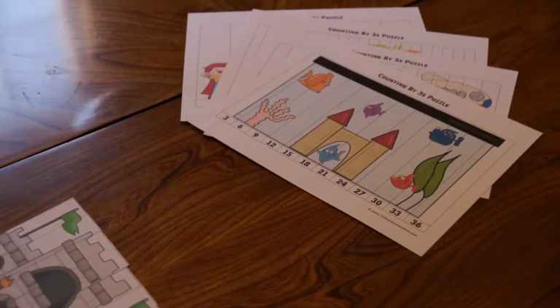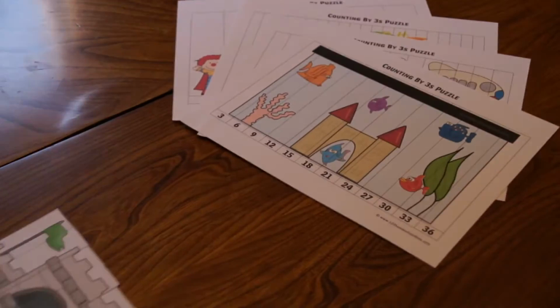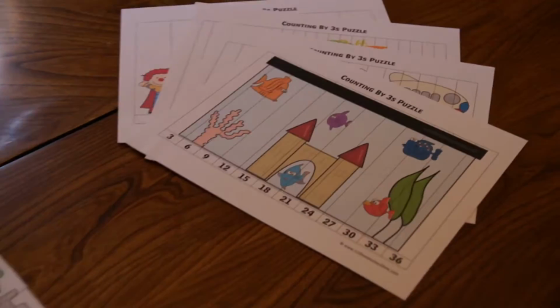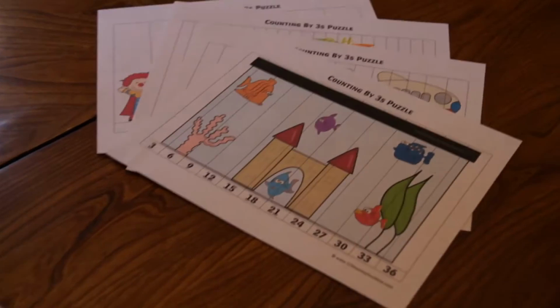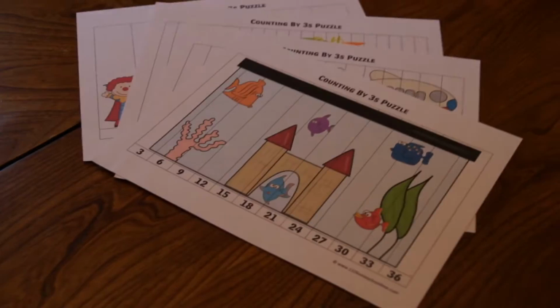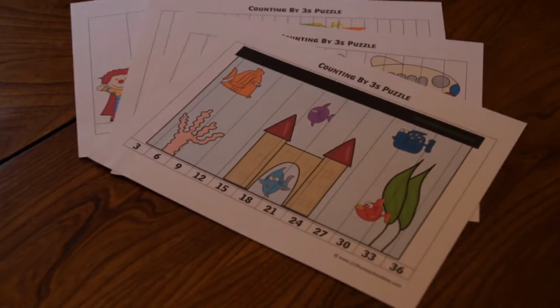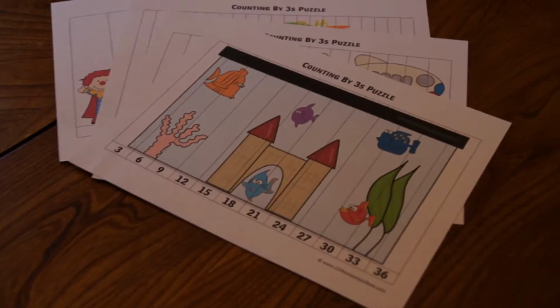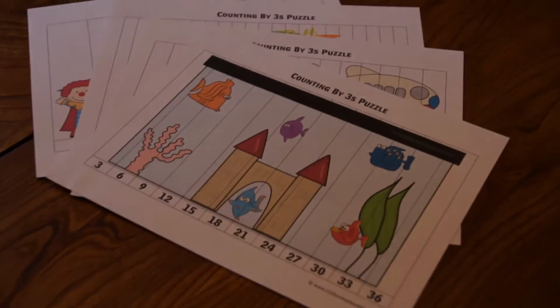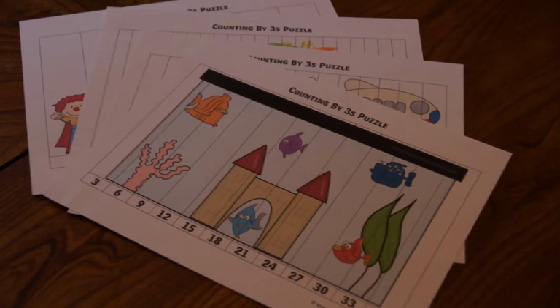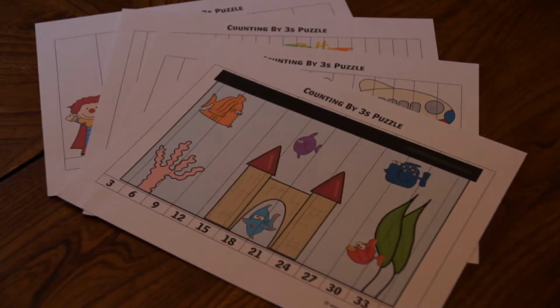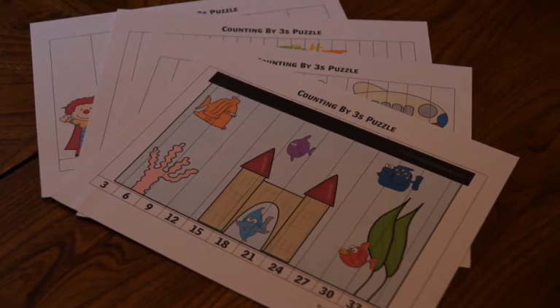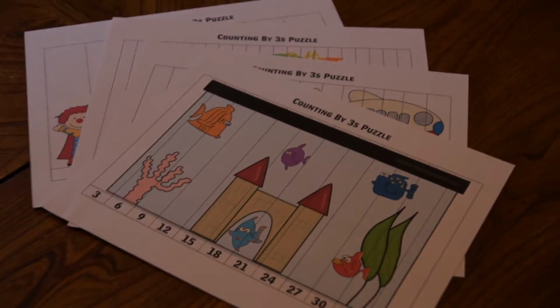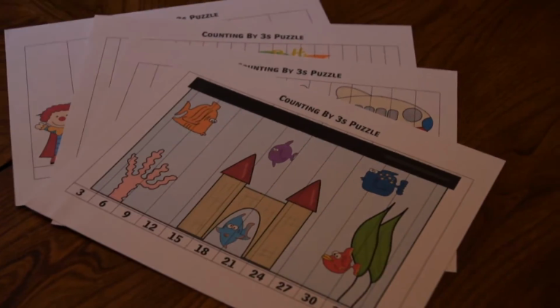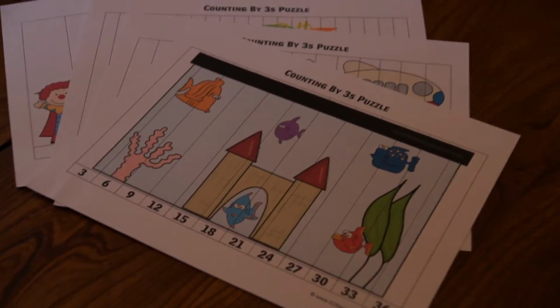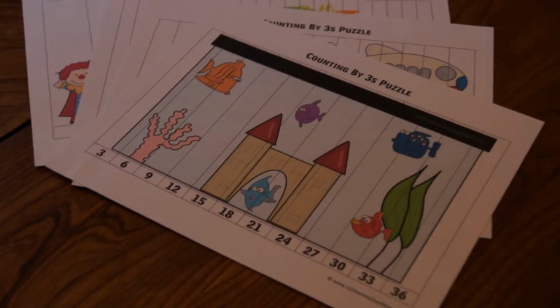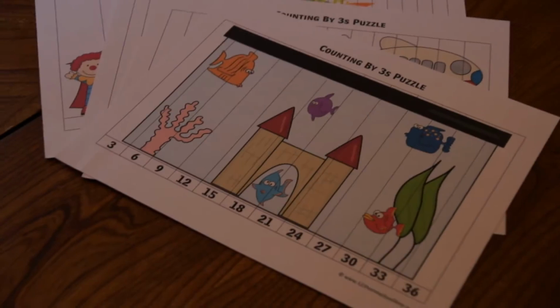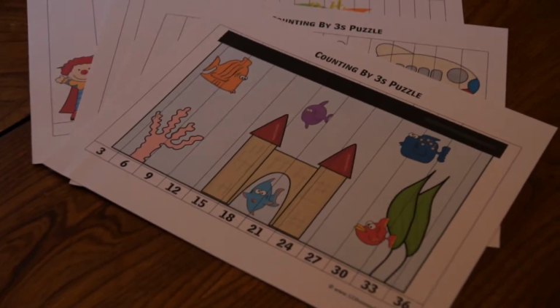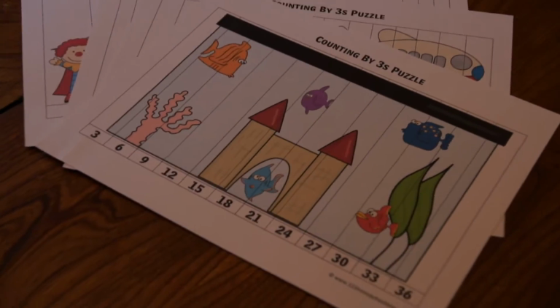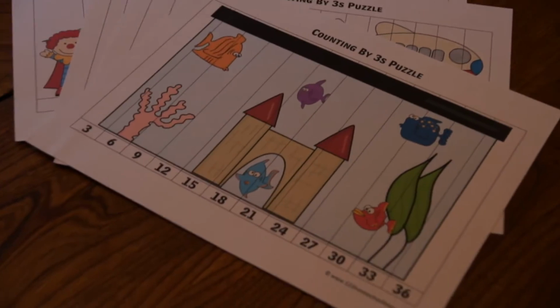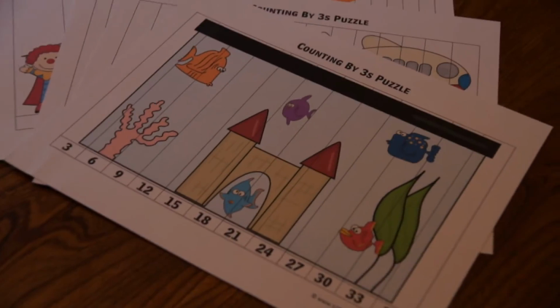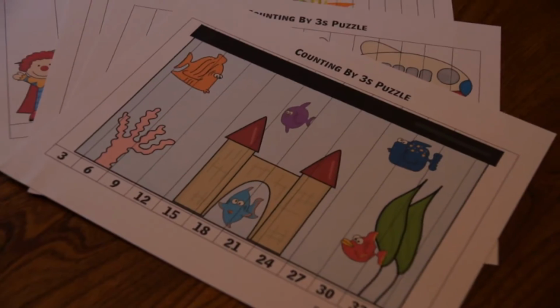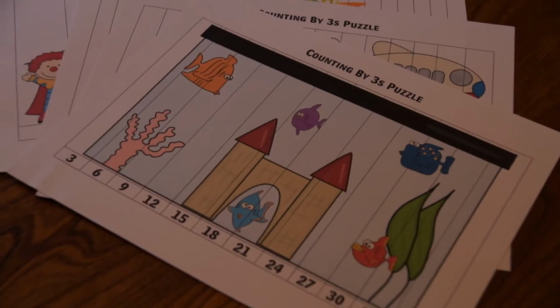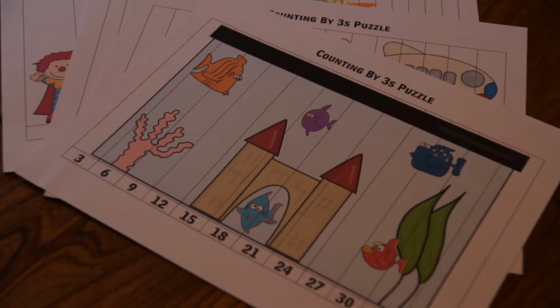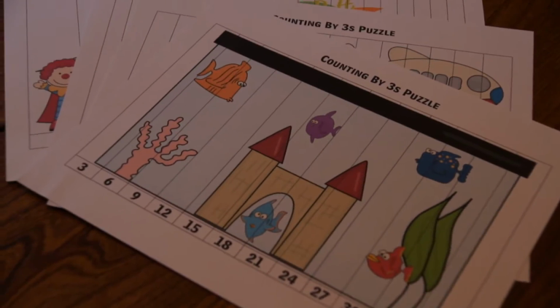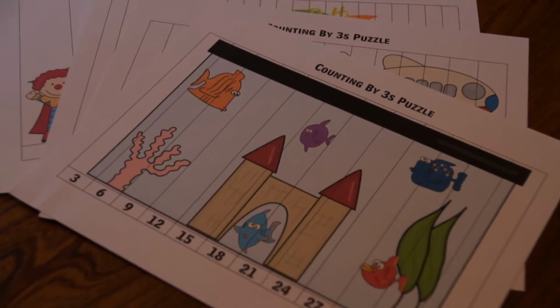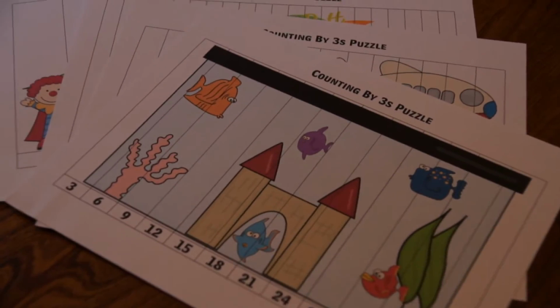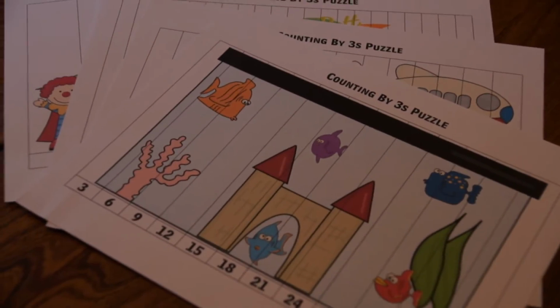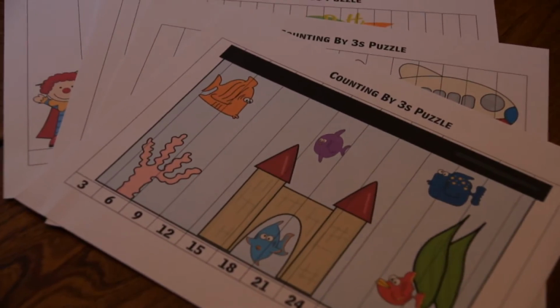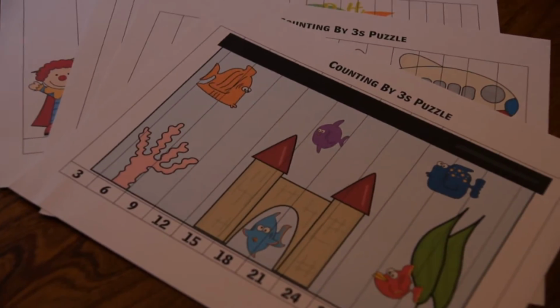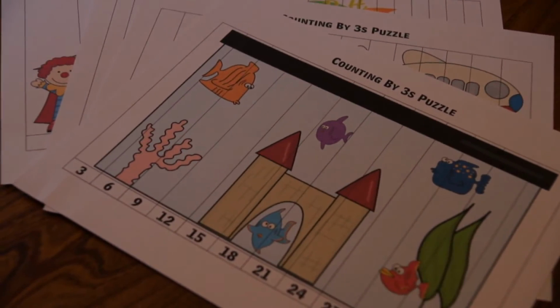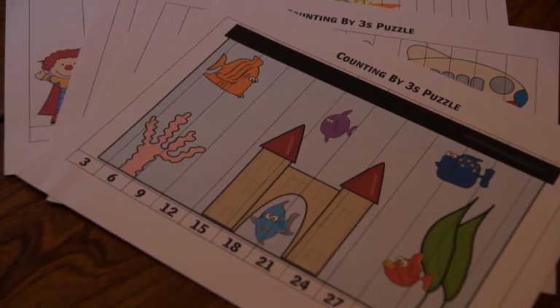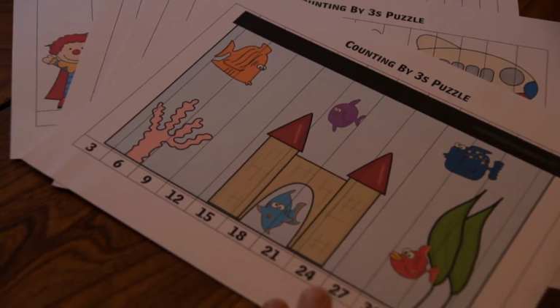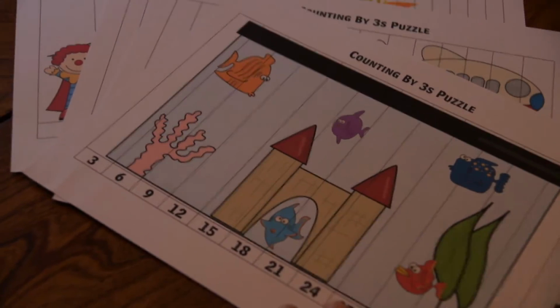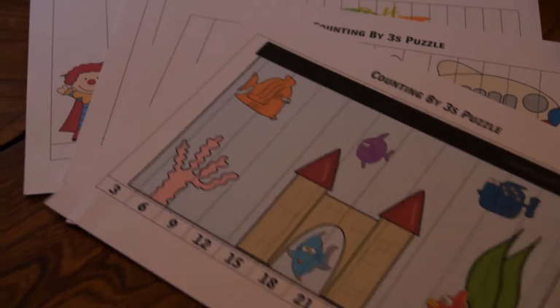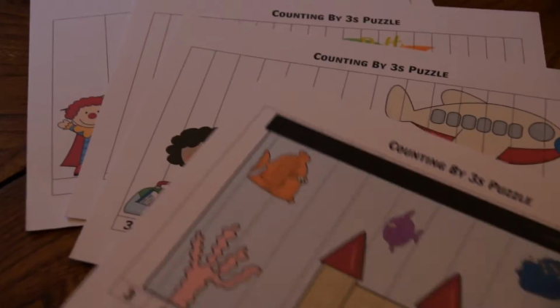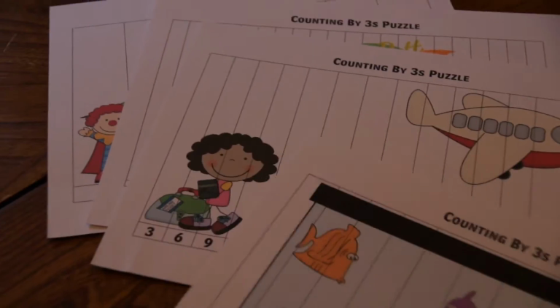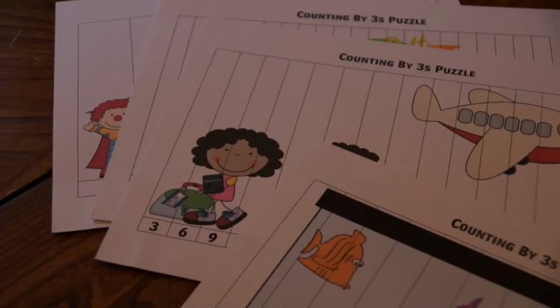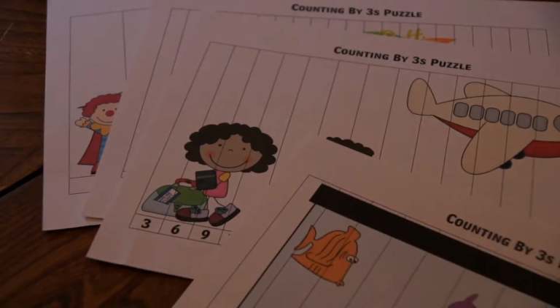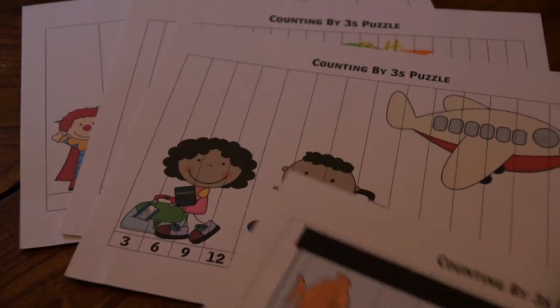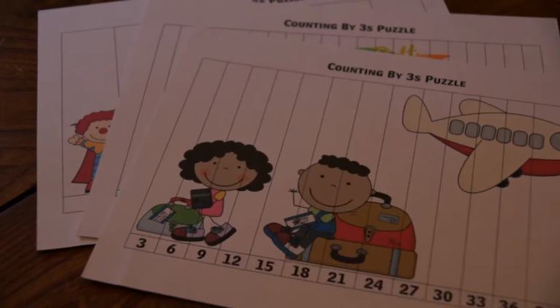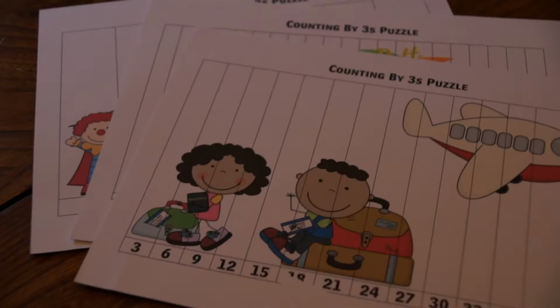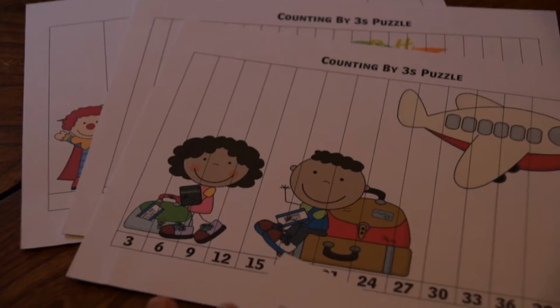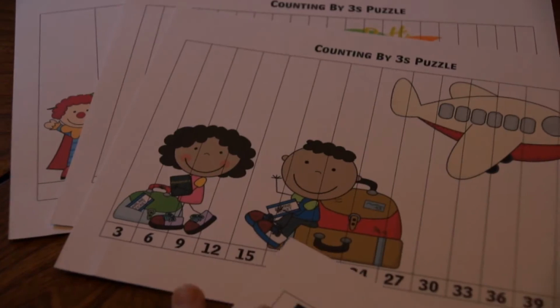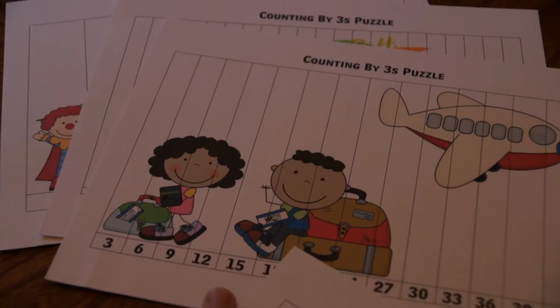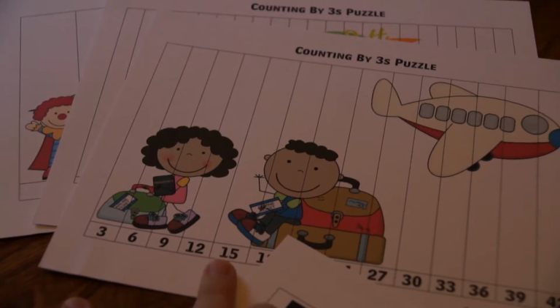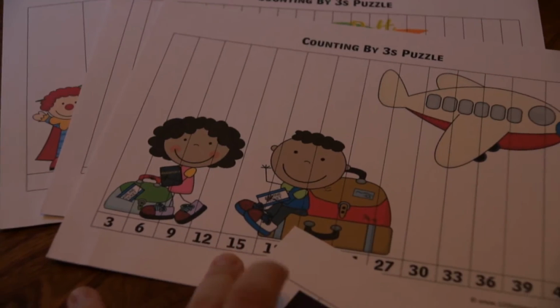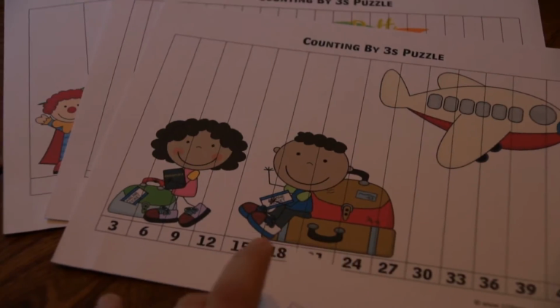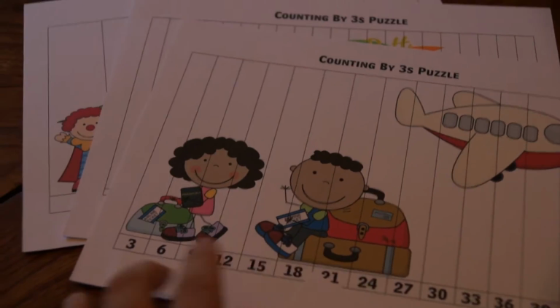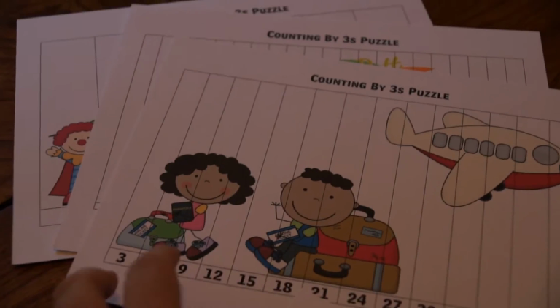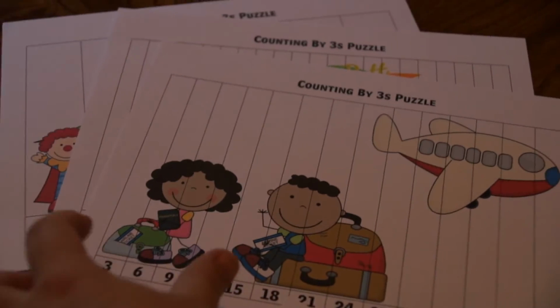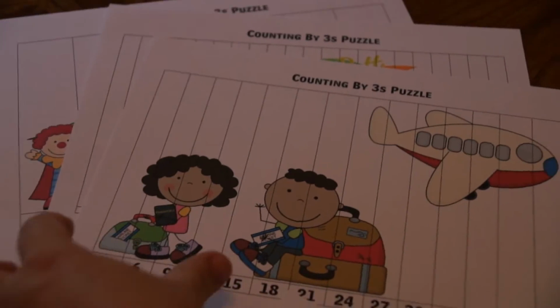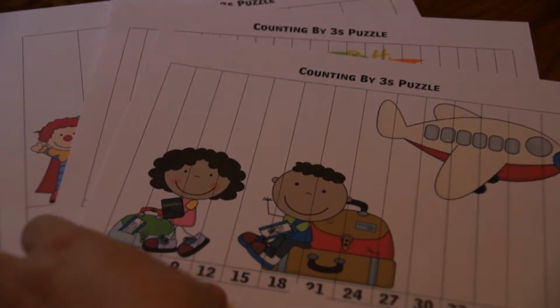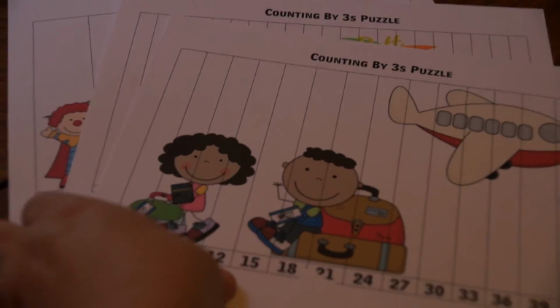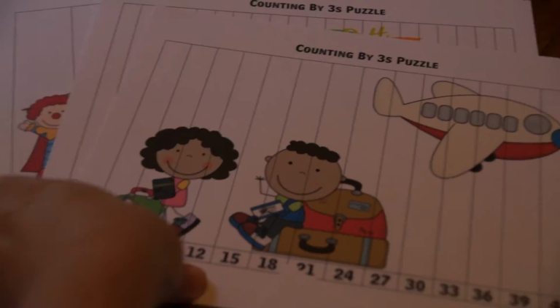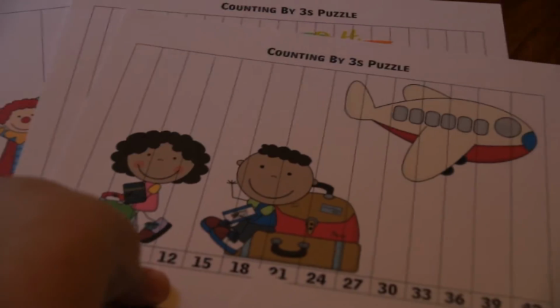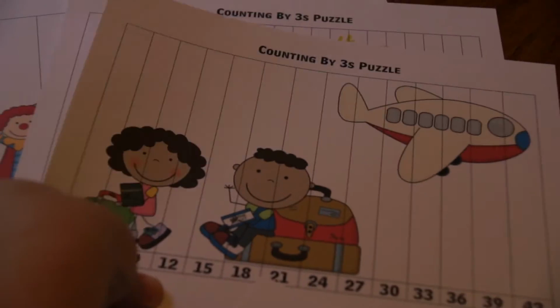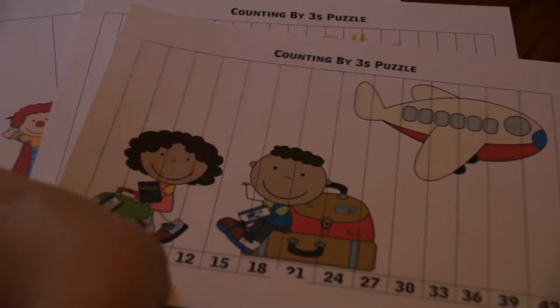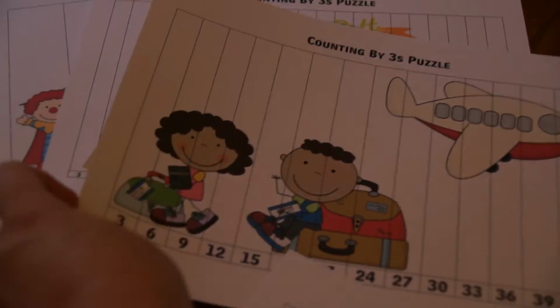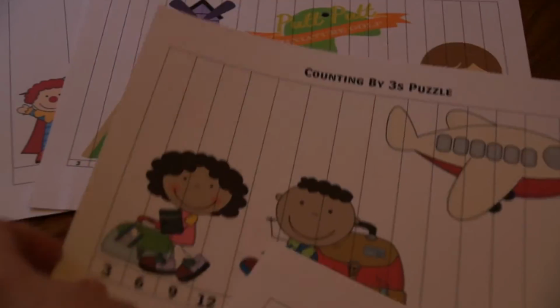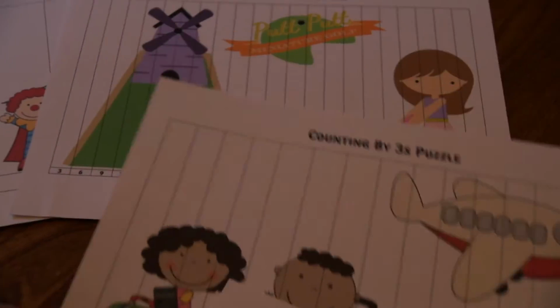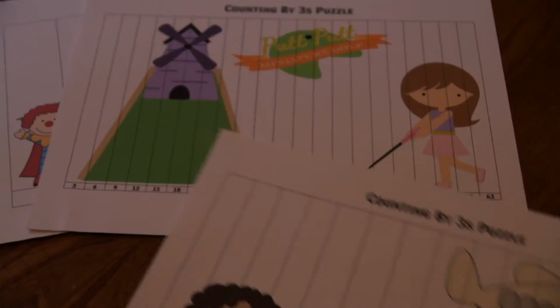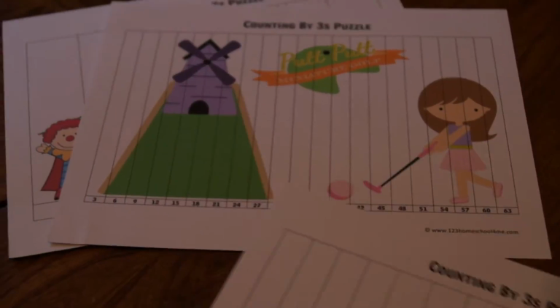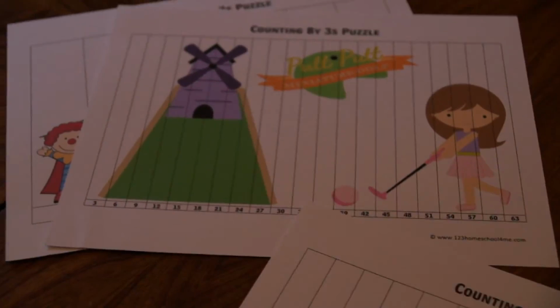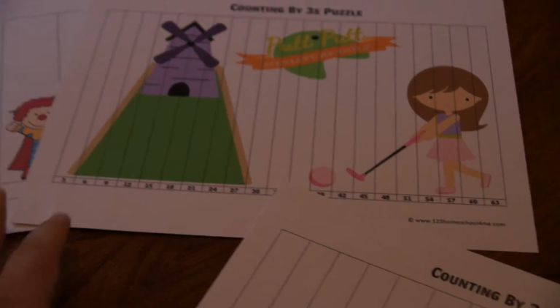The packs are different, so the counting by threes has different pictures. This helps keep kids engaged.